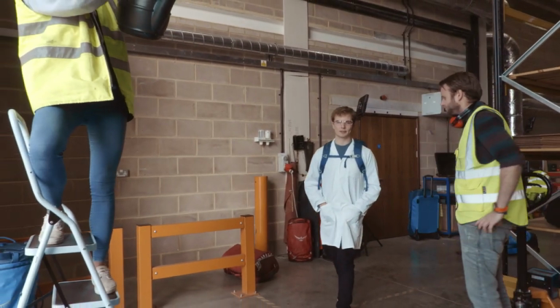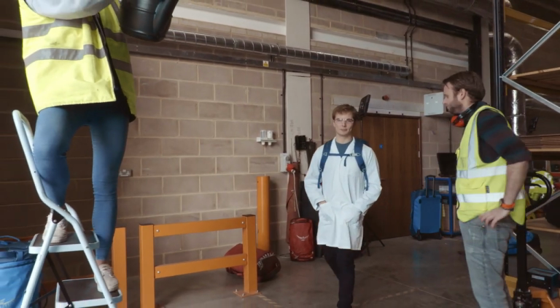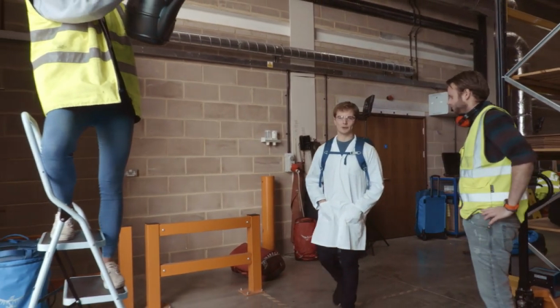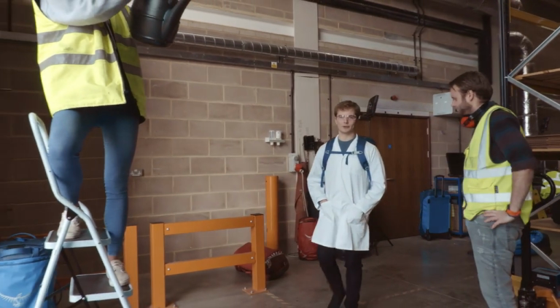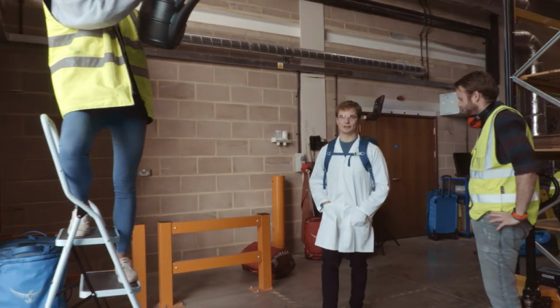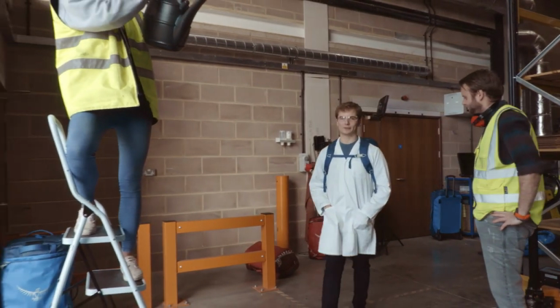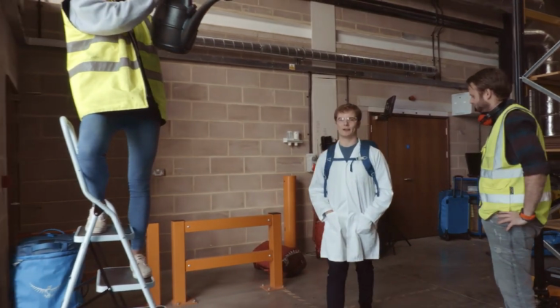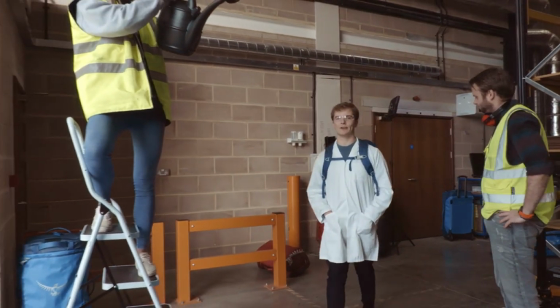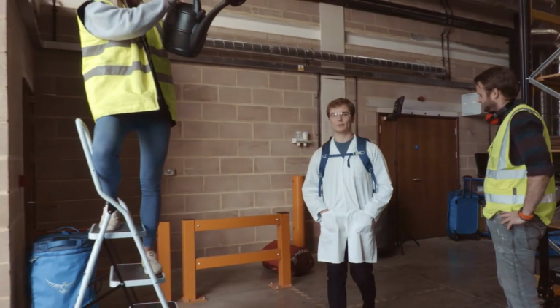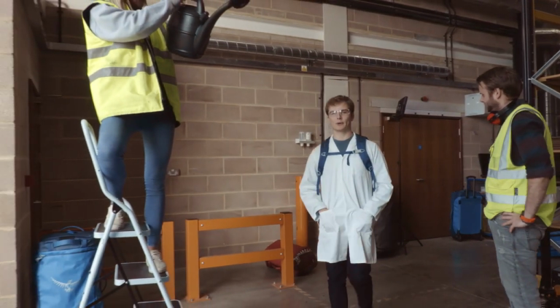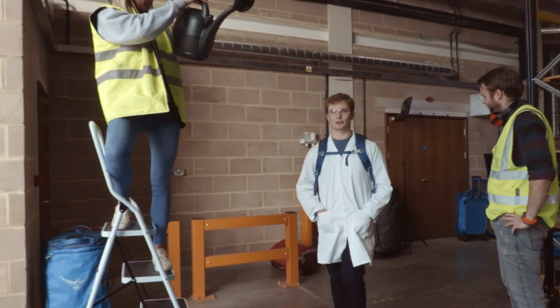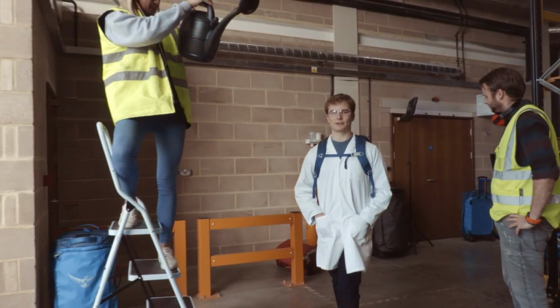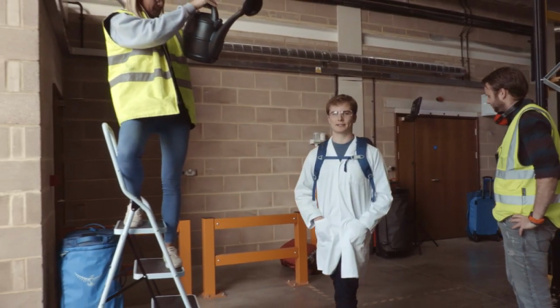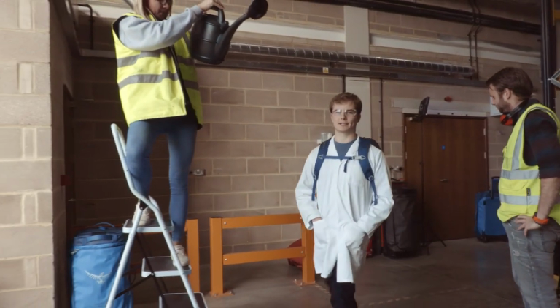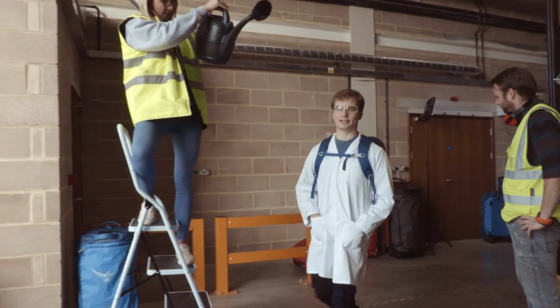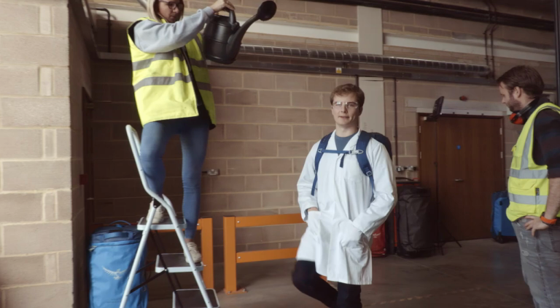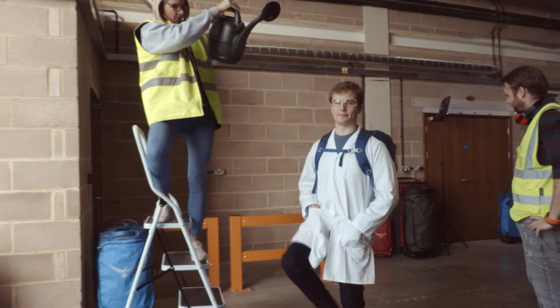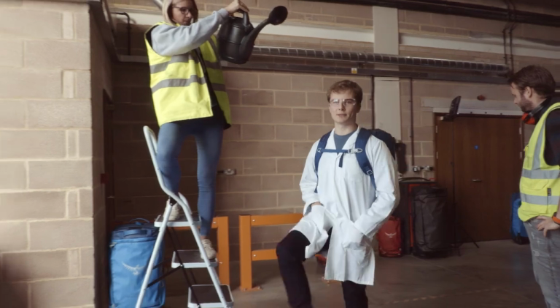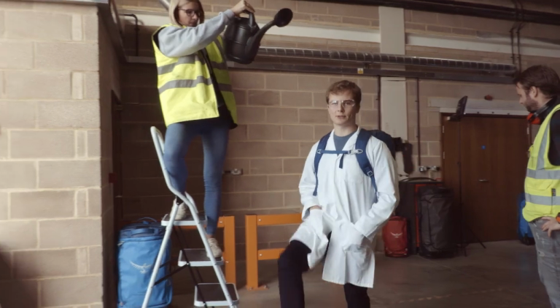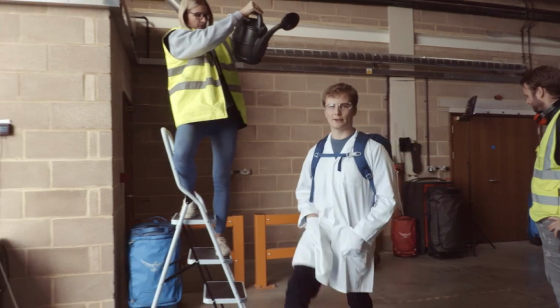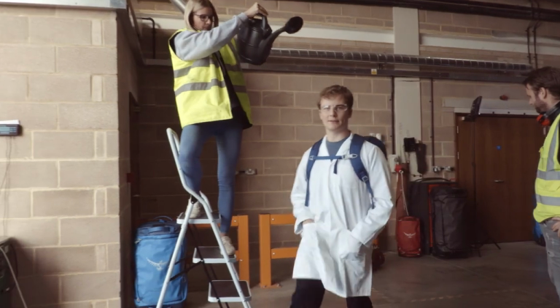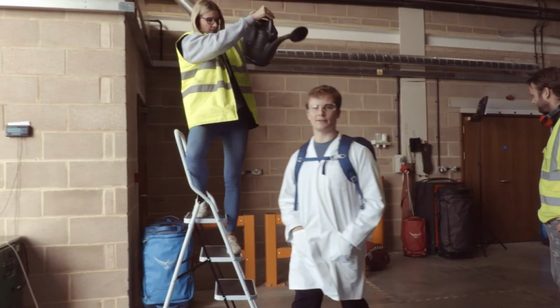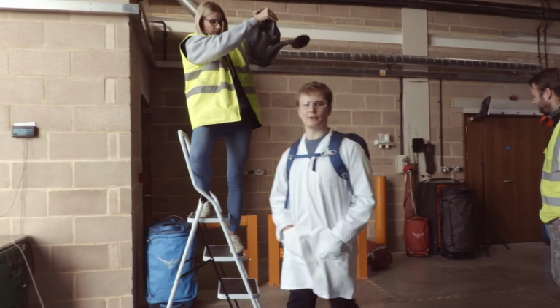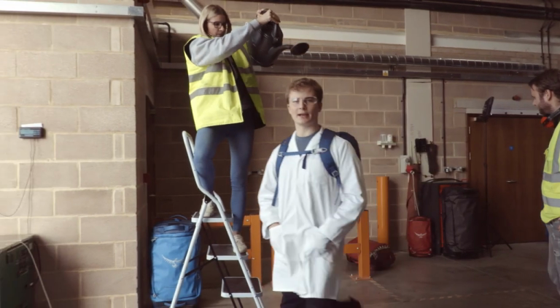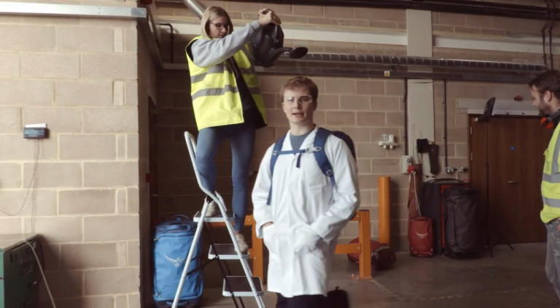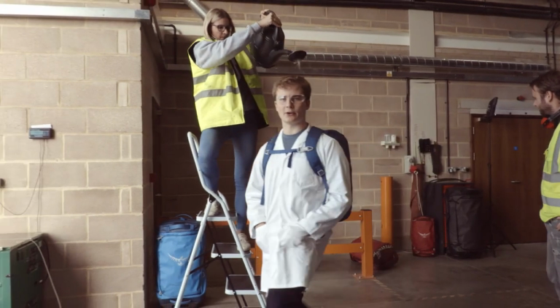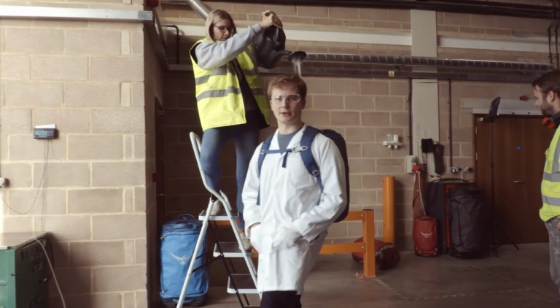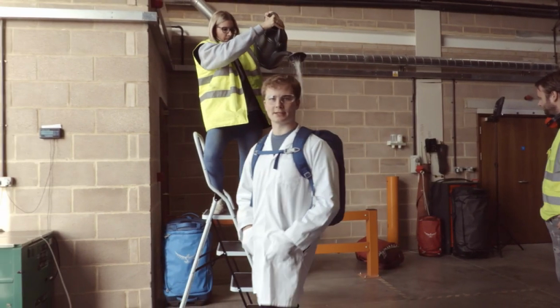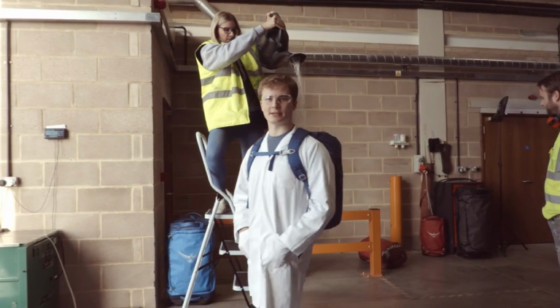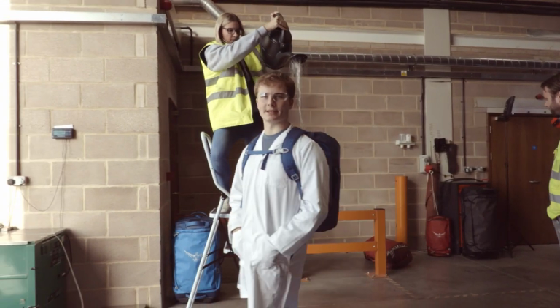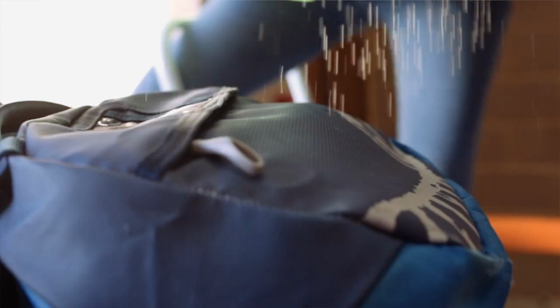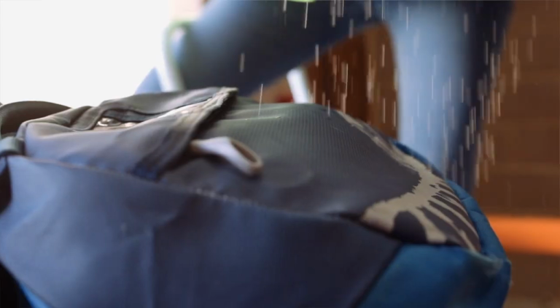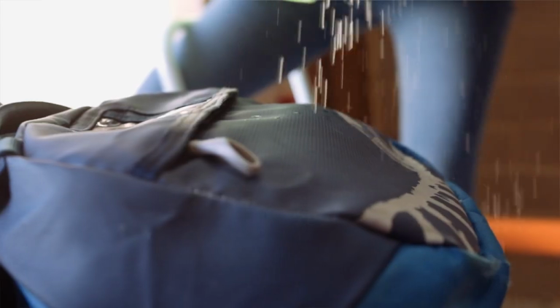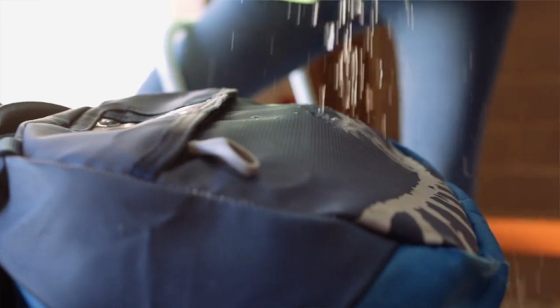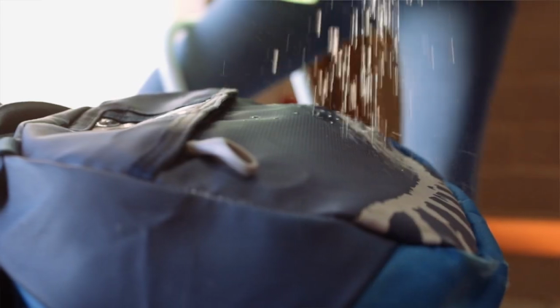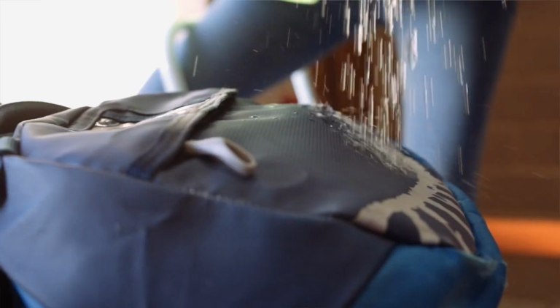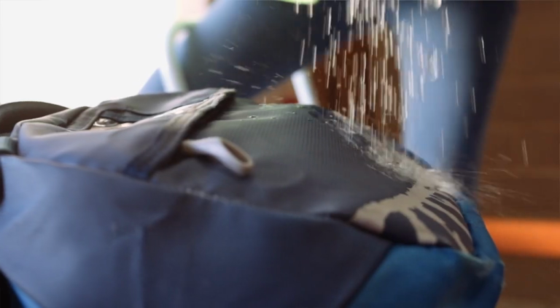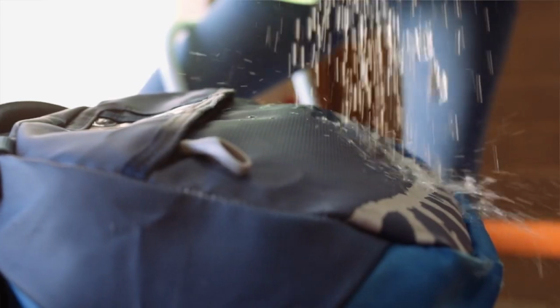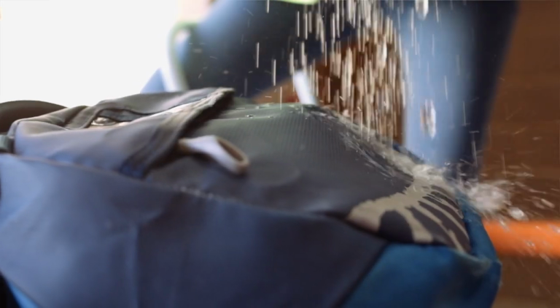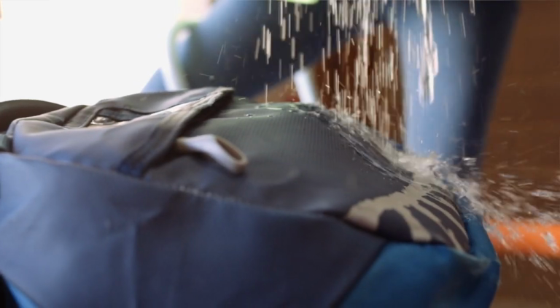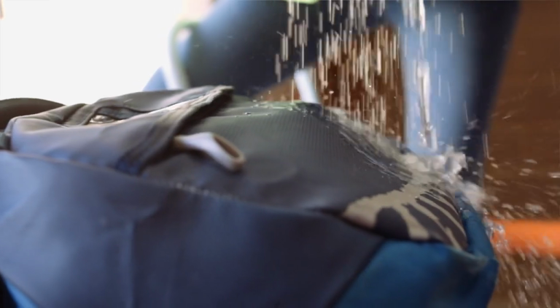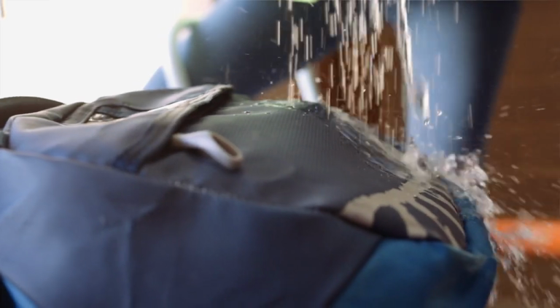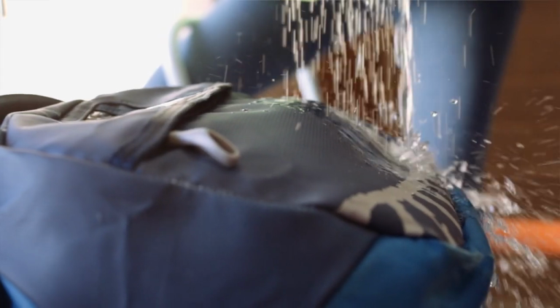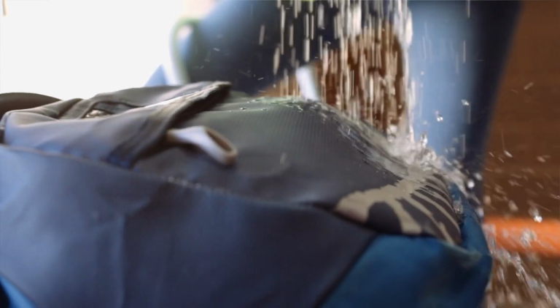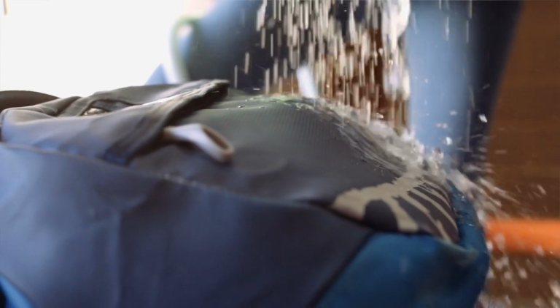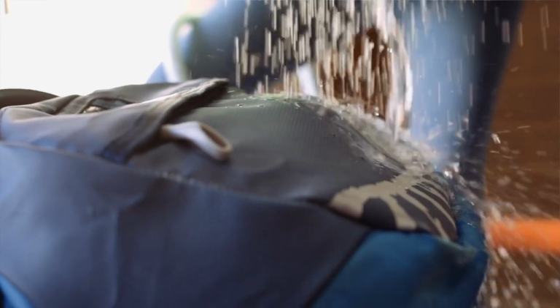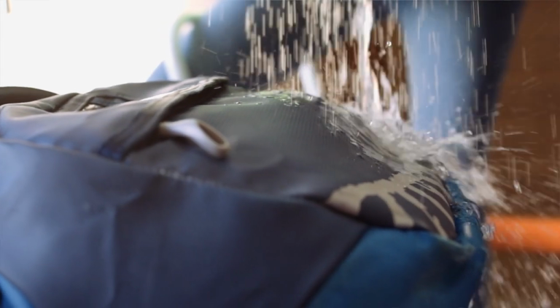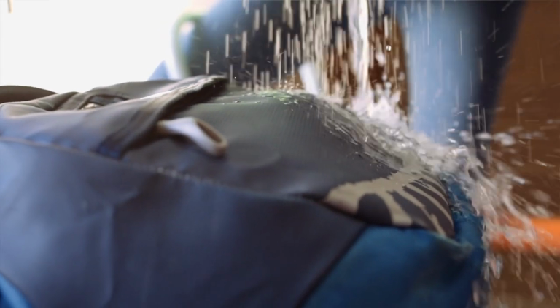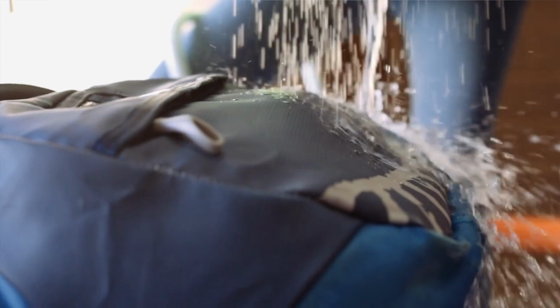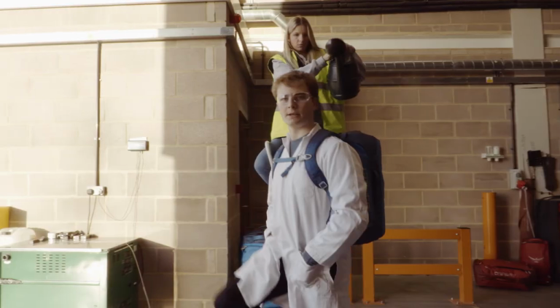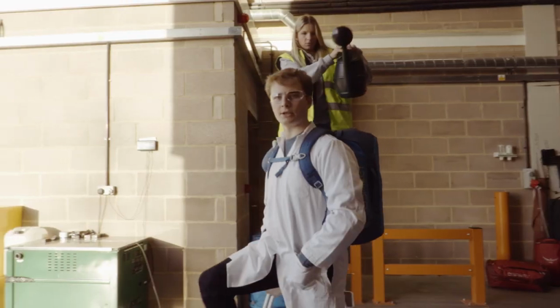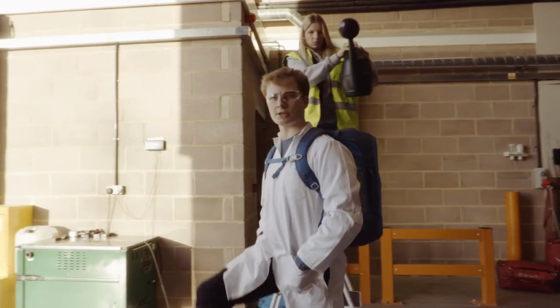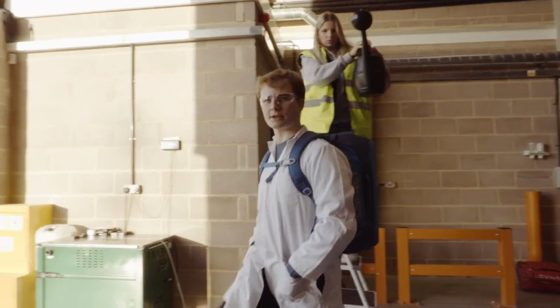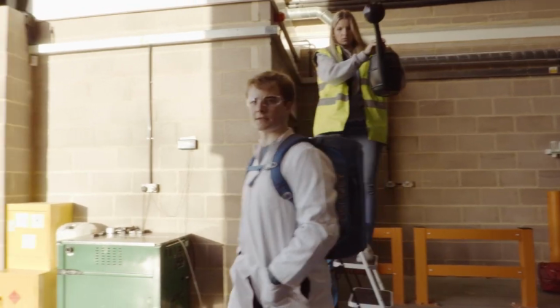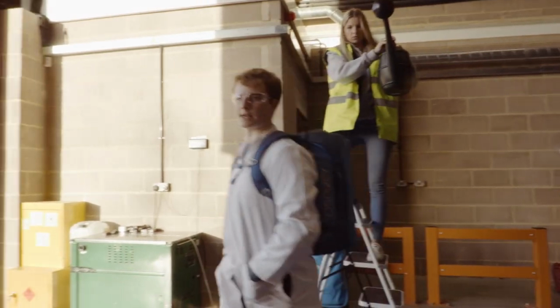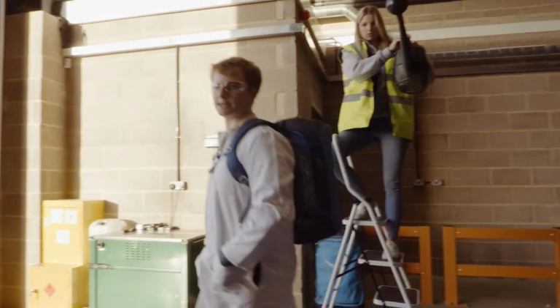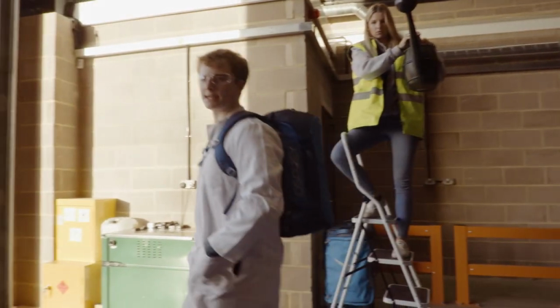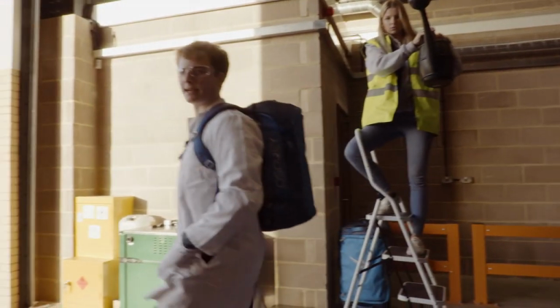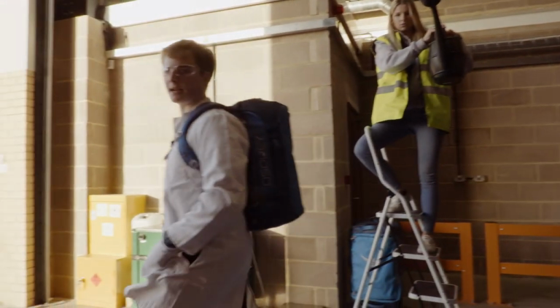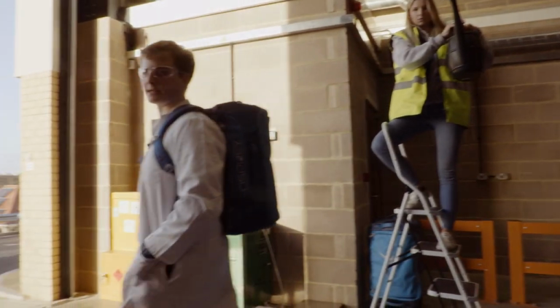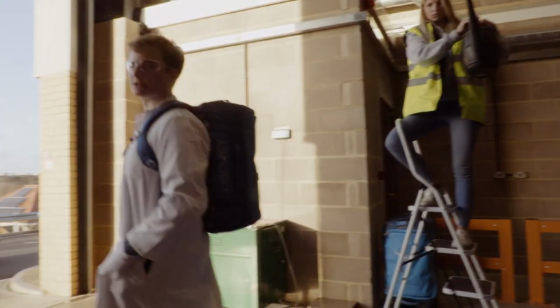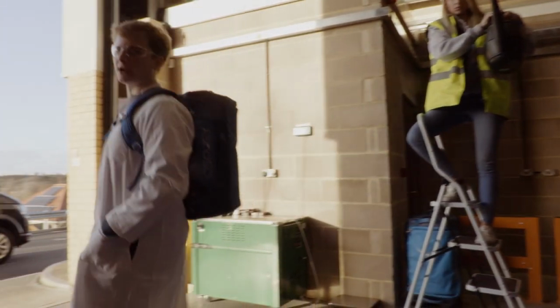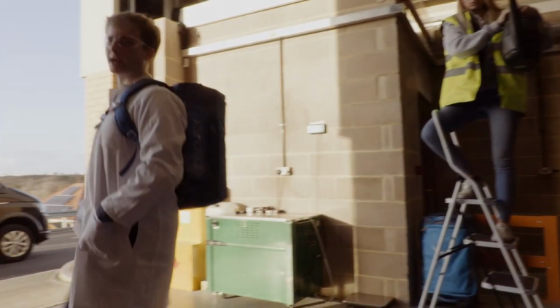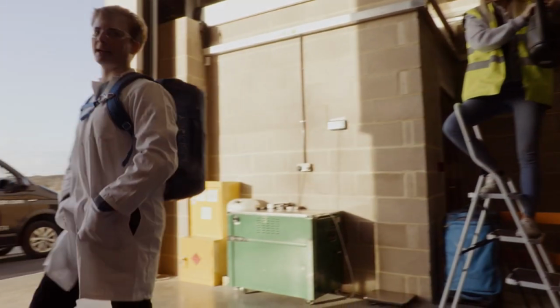Transporter is very water-resistant, so even if you get caught in a sudden downpour, your stuff's going to stay nice and dry.